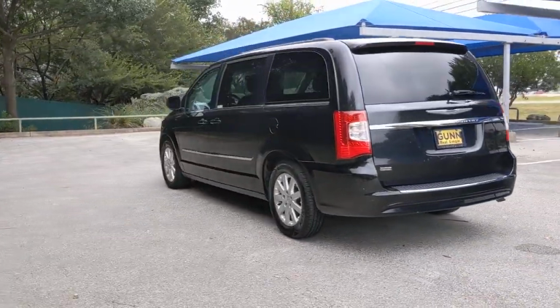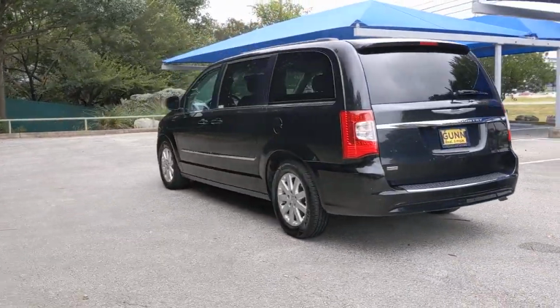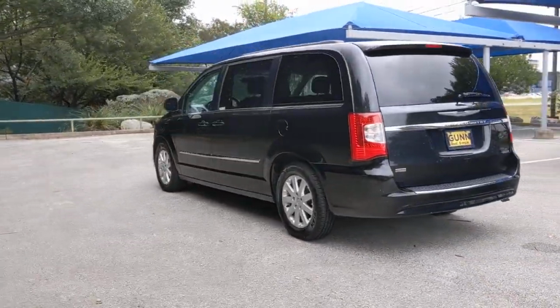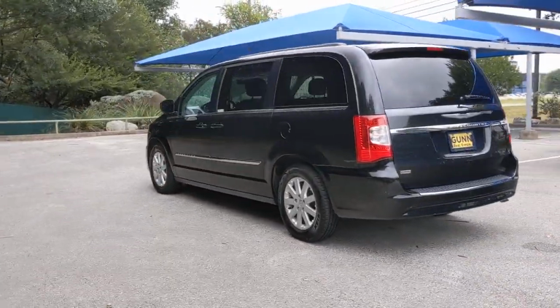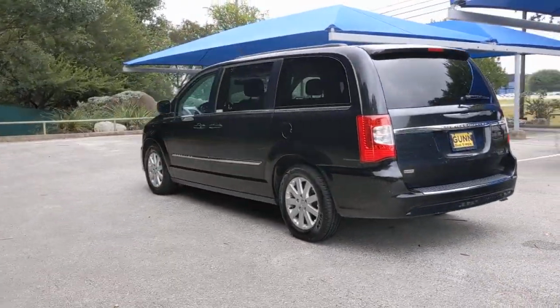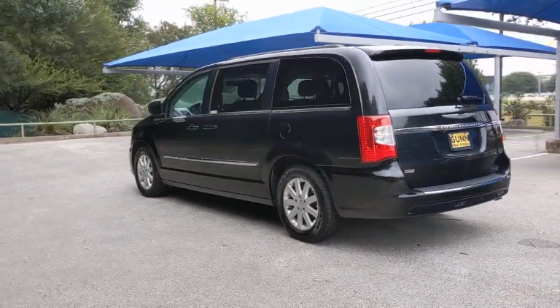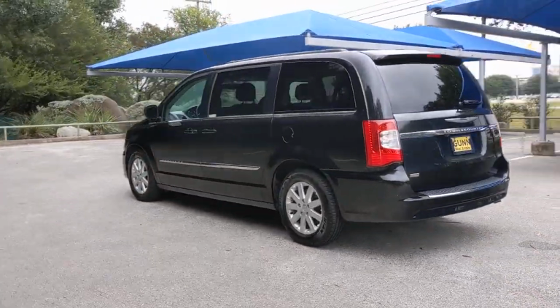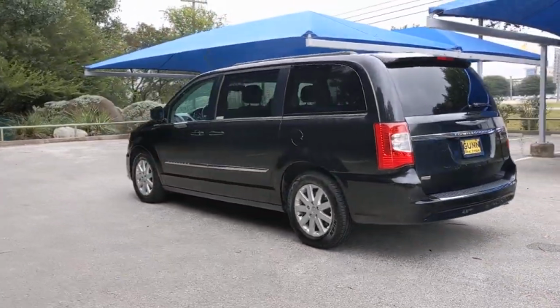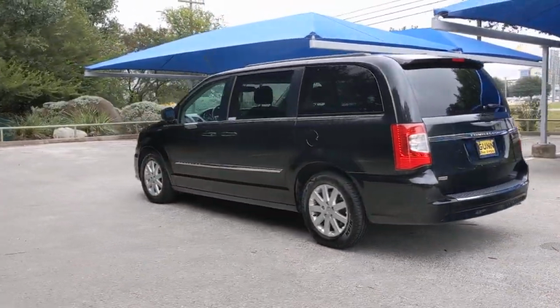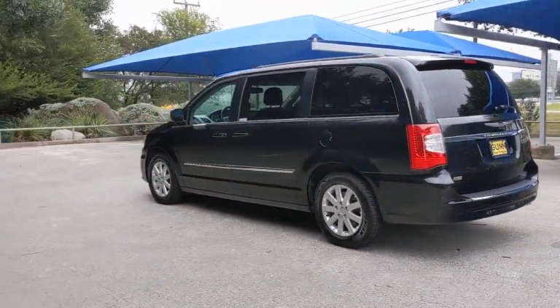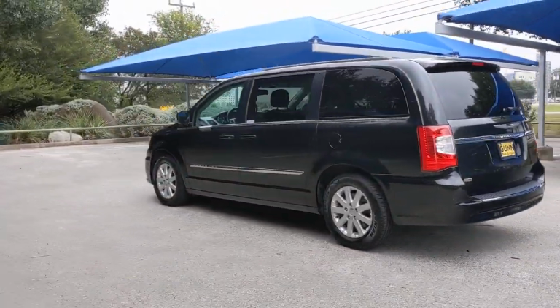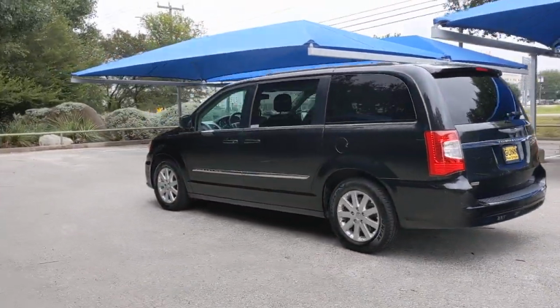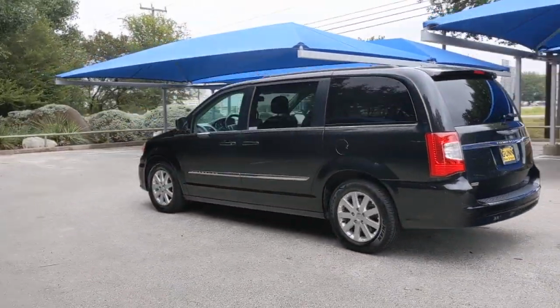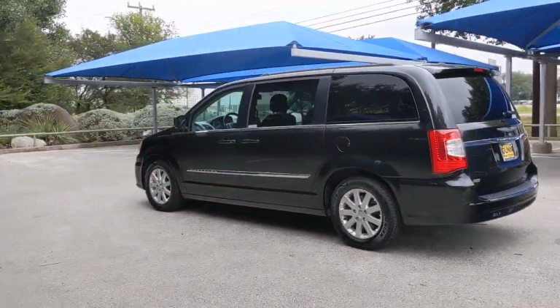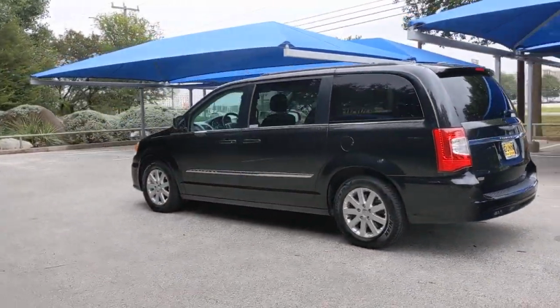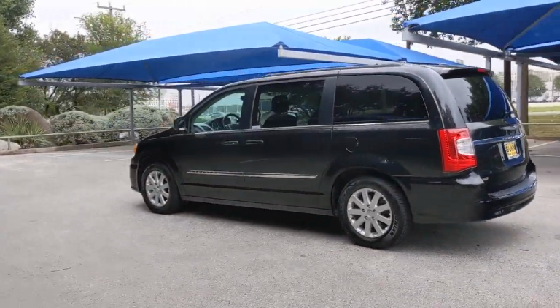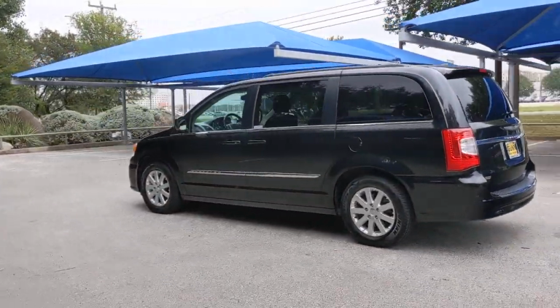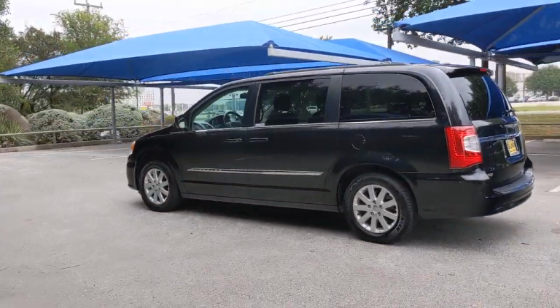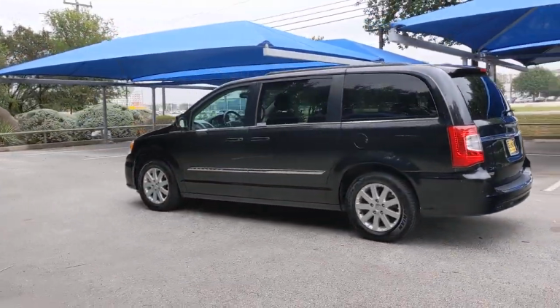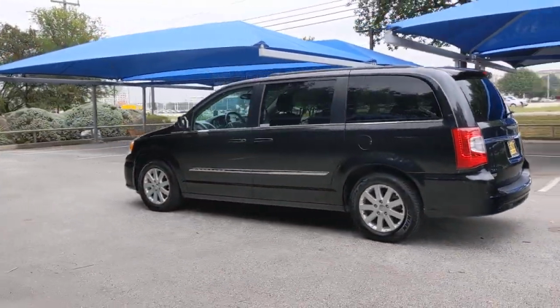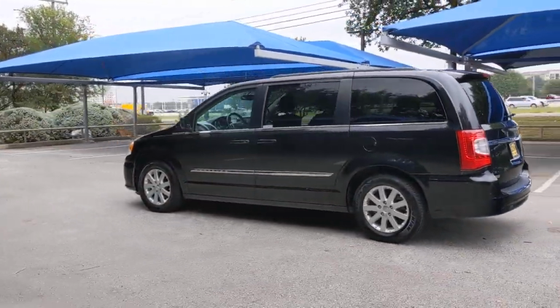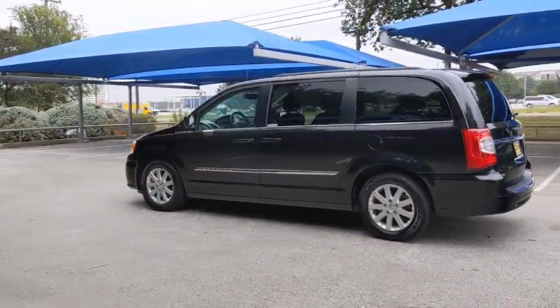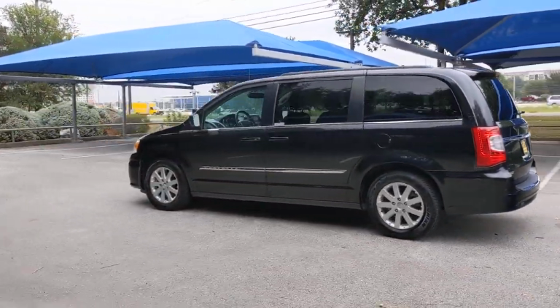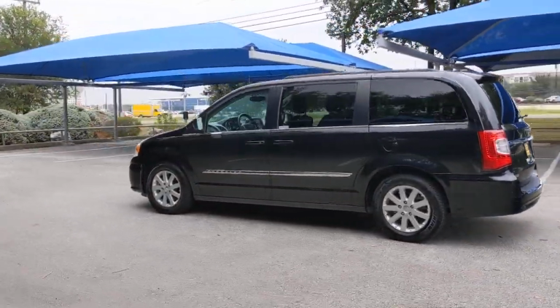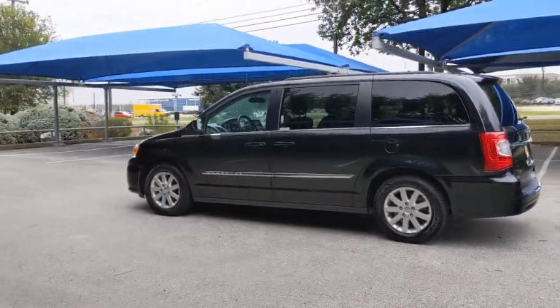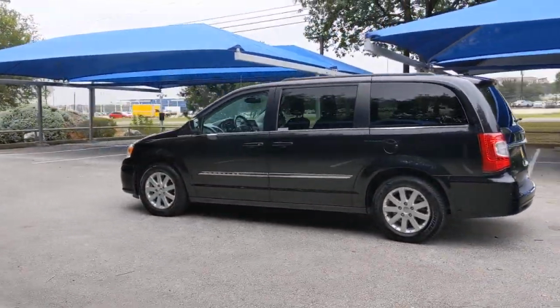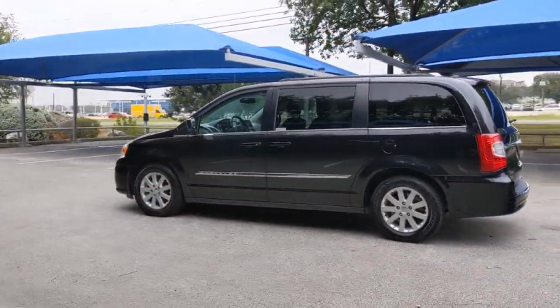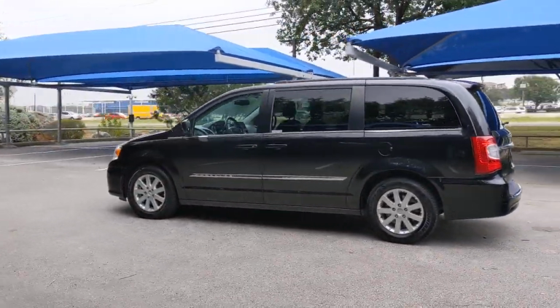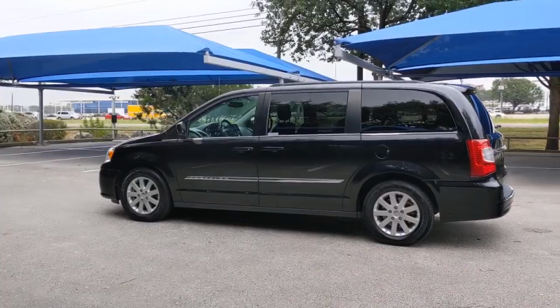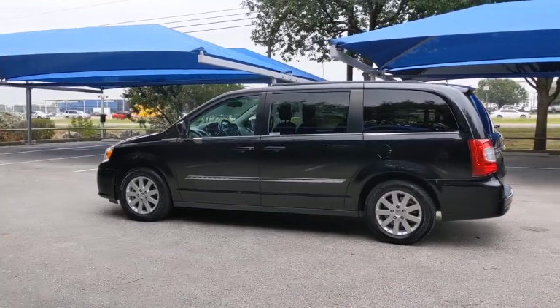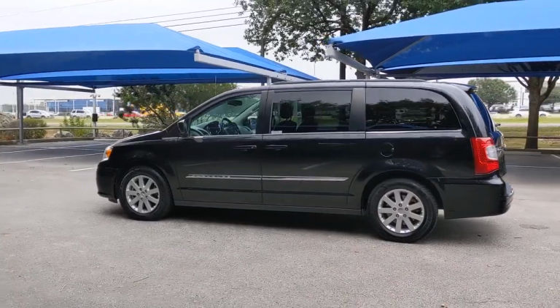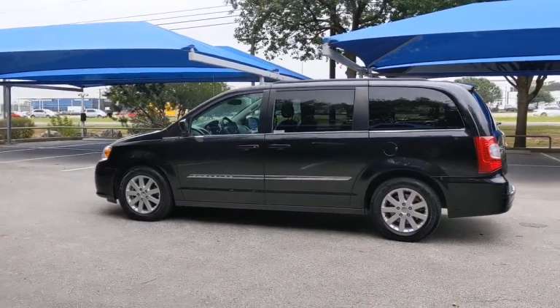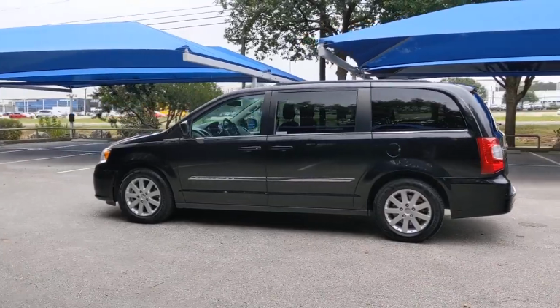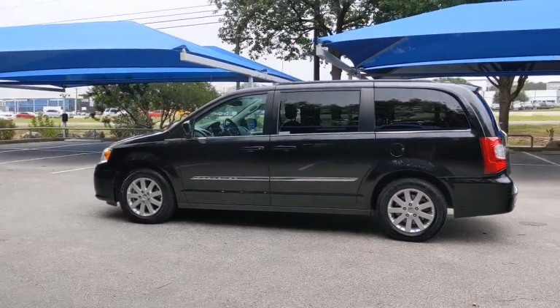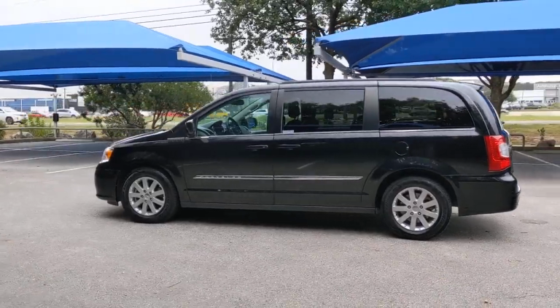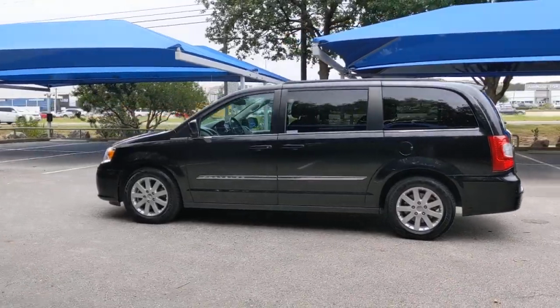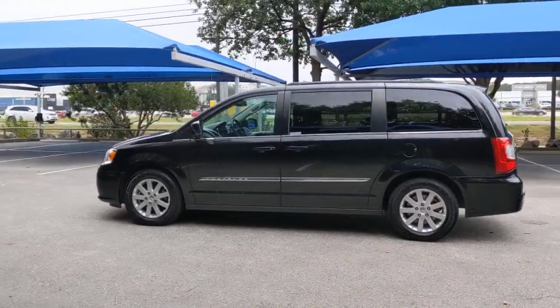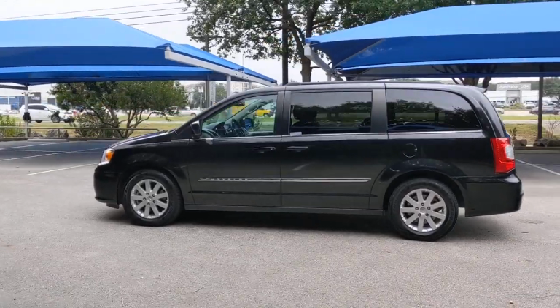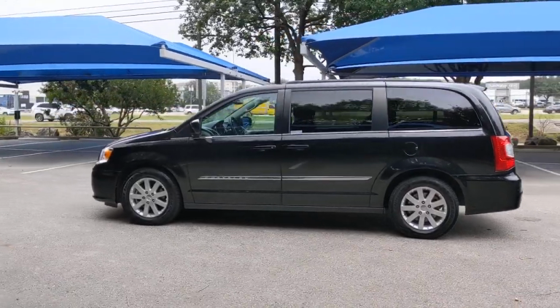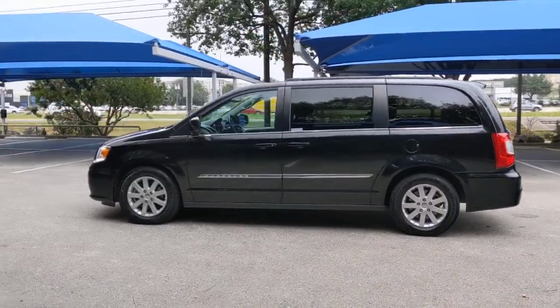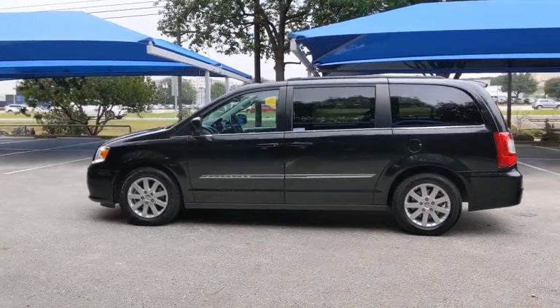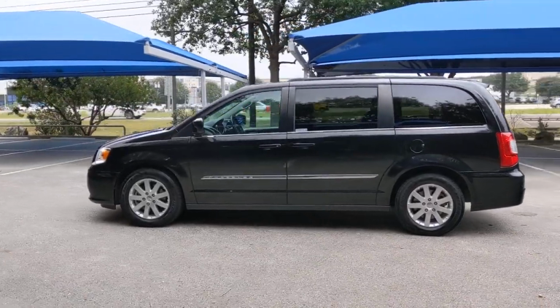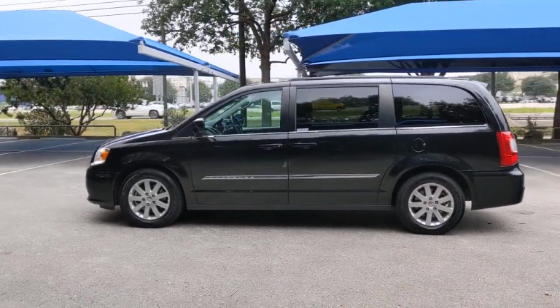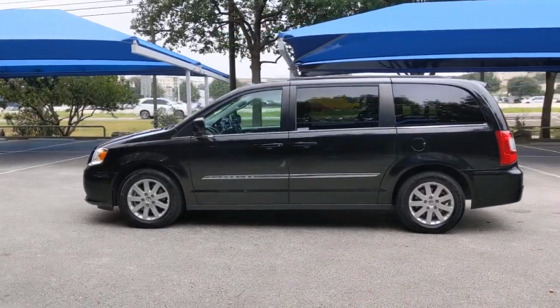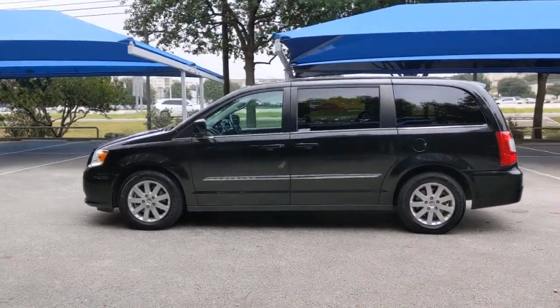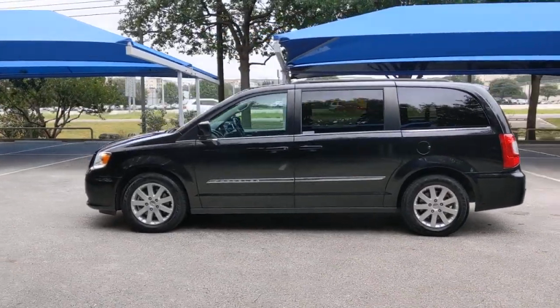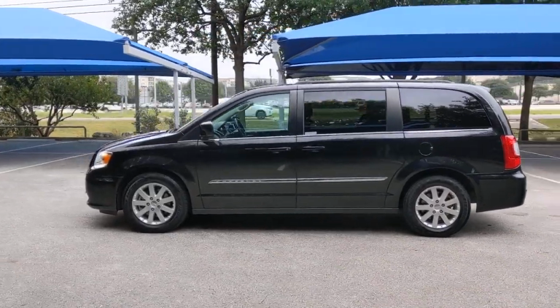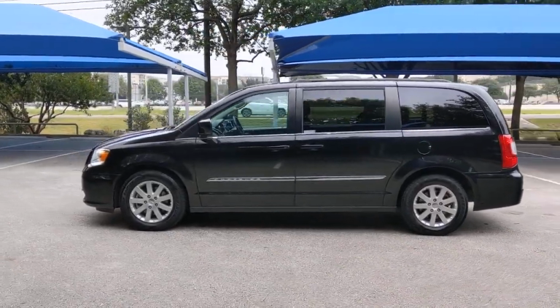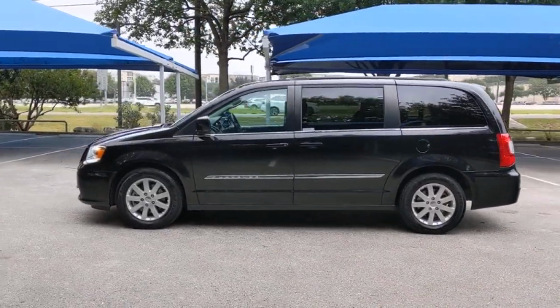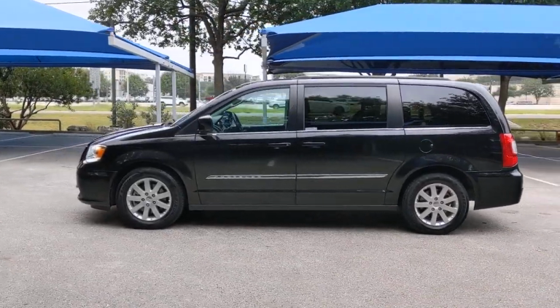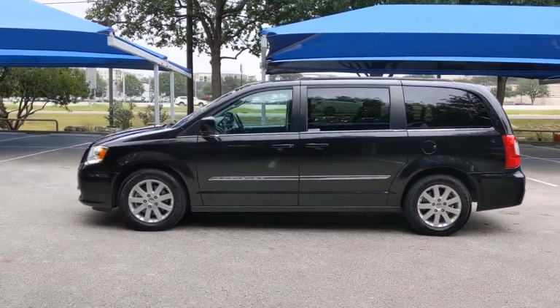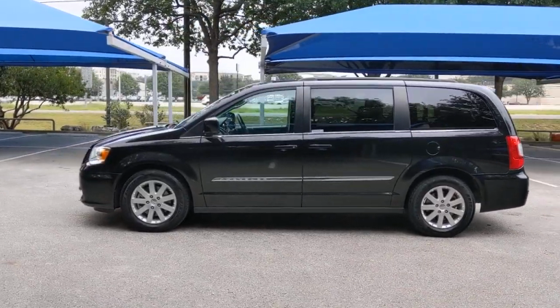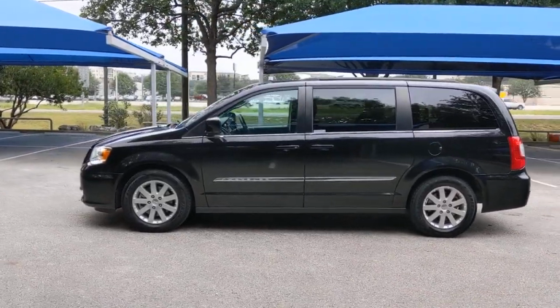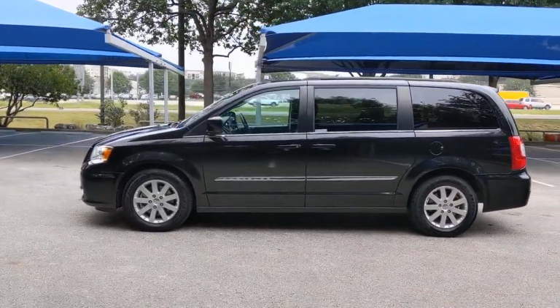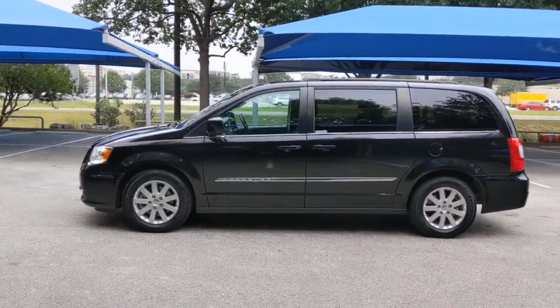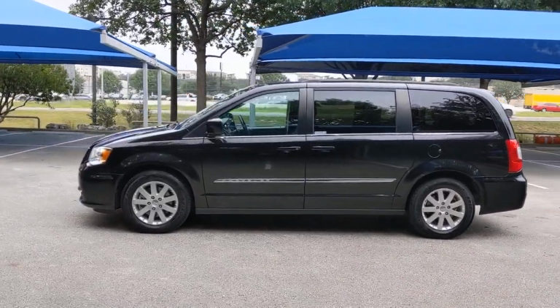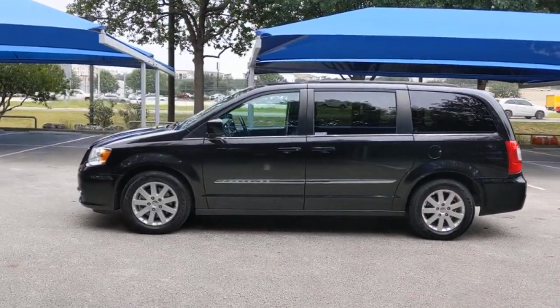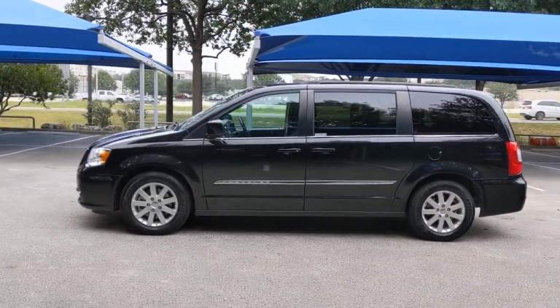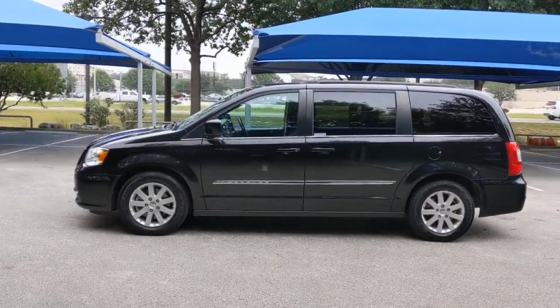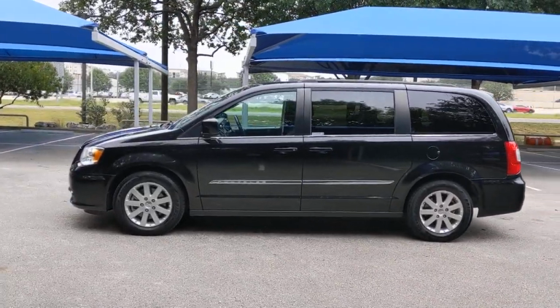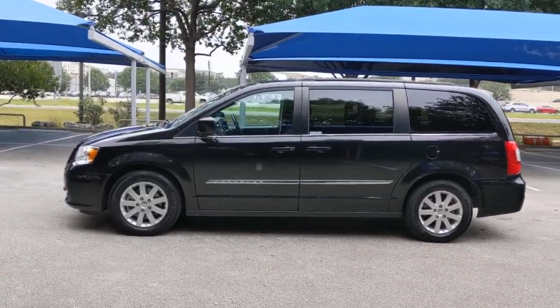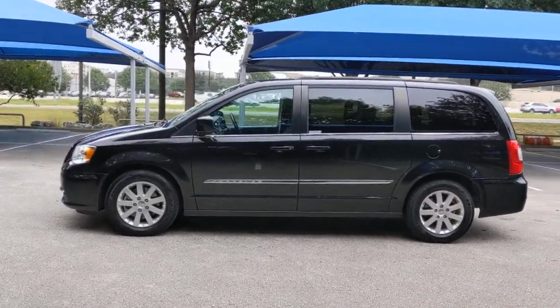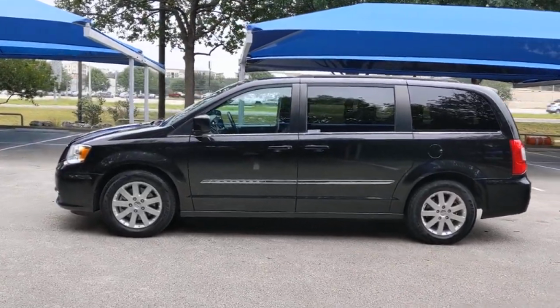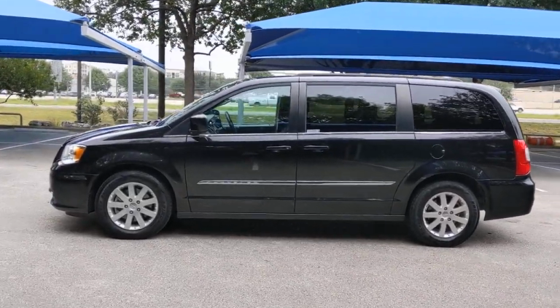With plenty of room for passengers and cargo and an agile driving experience, this trusty family hauler offers something for everyone.